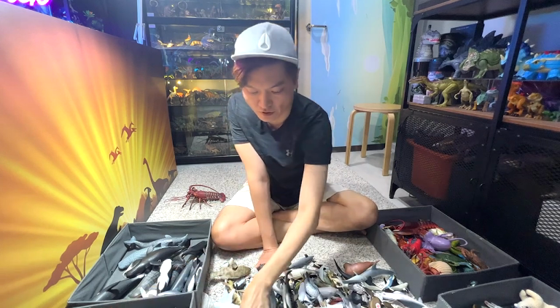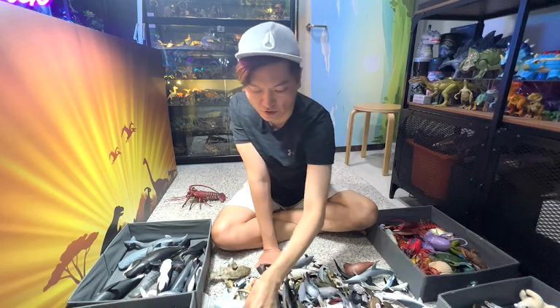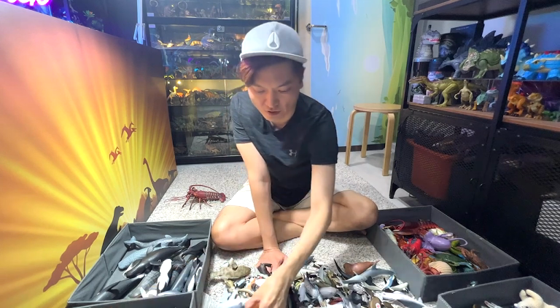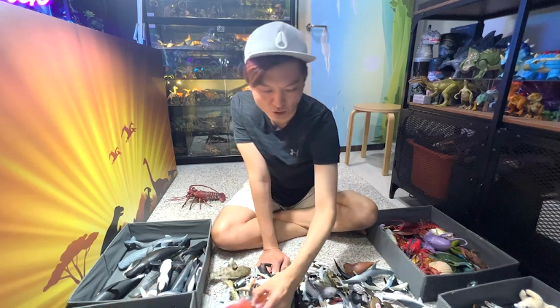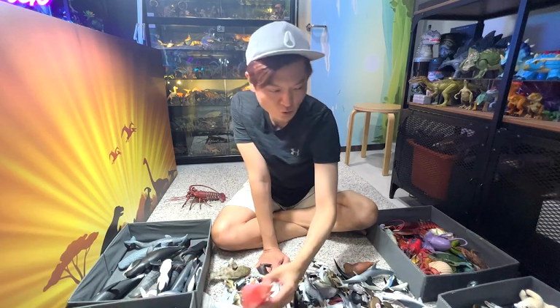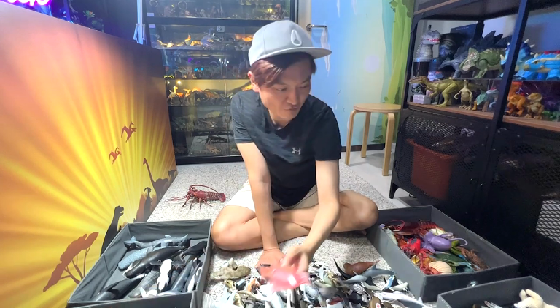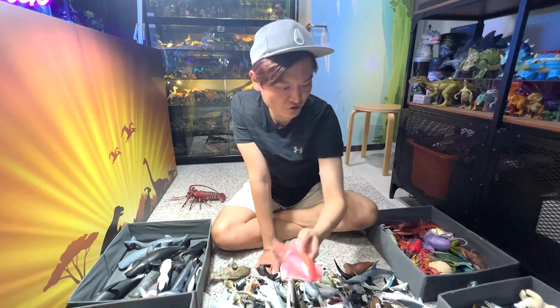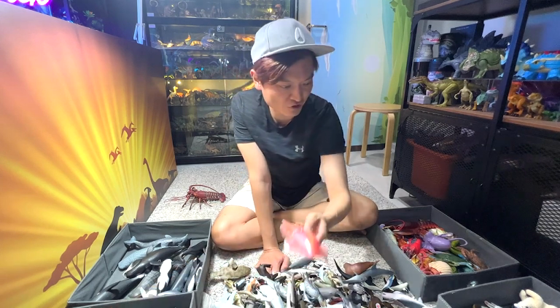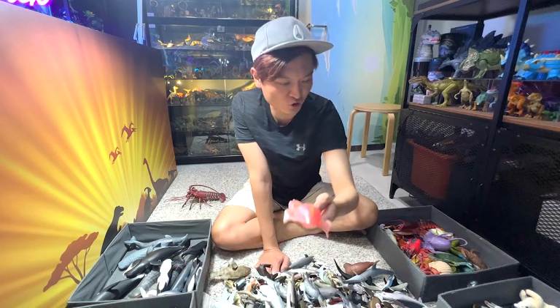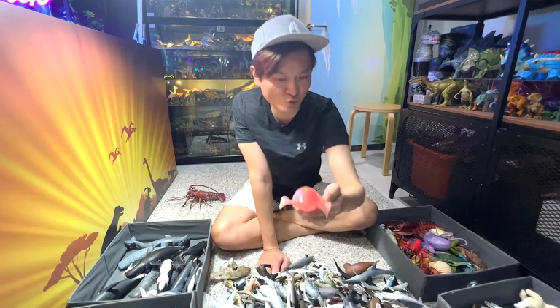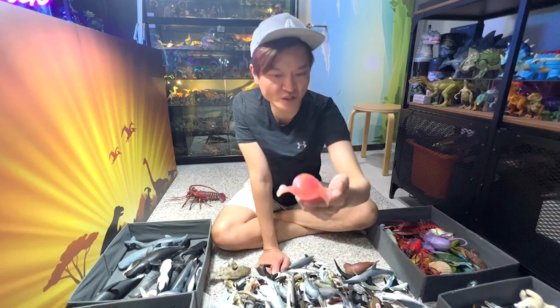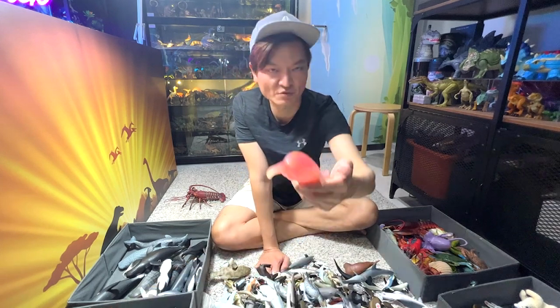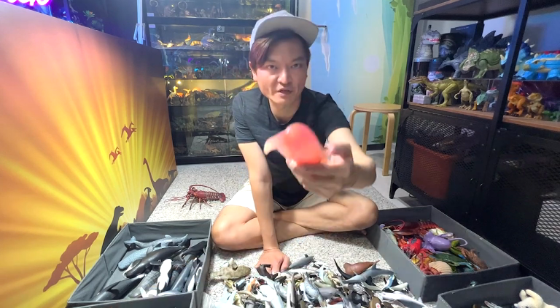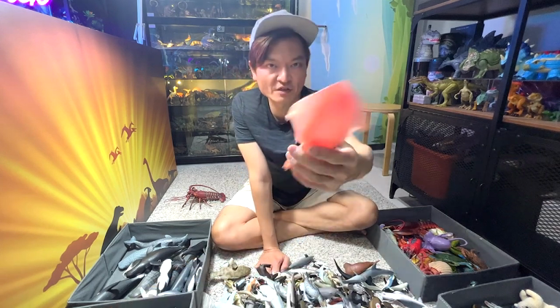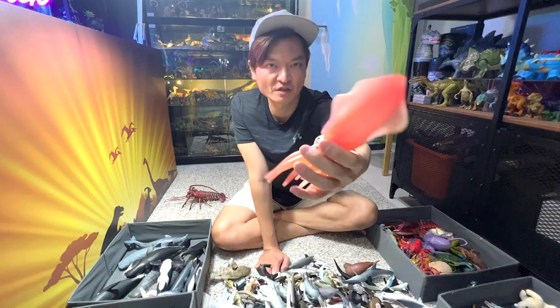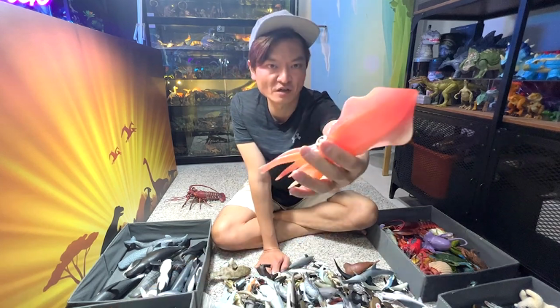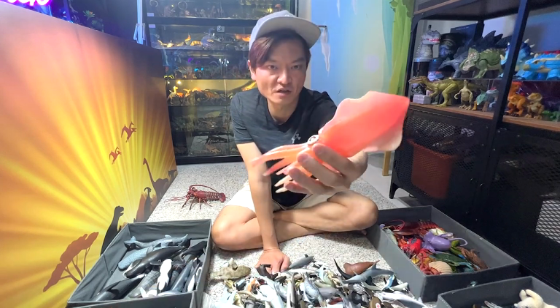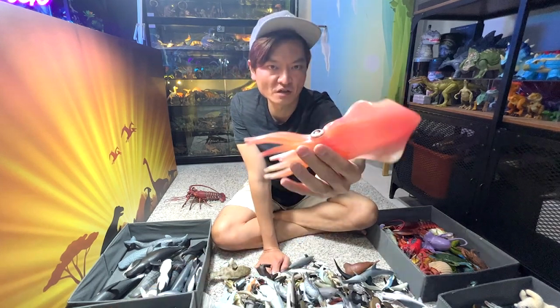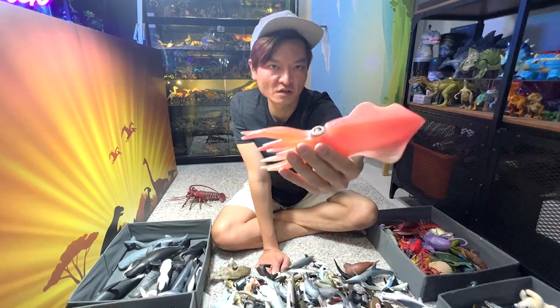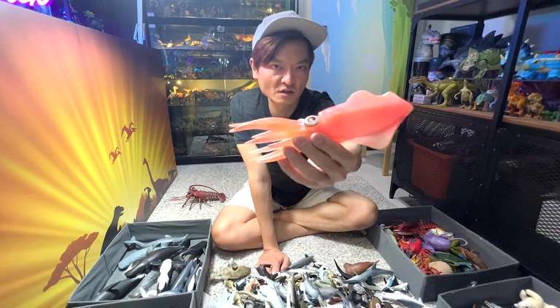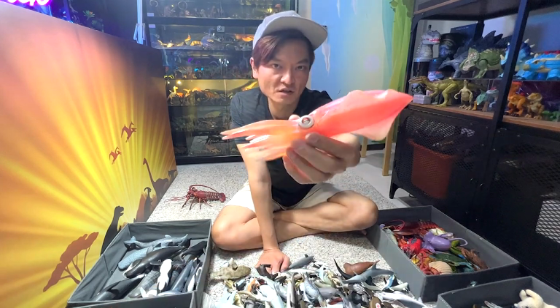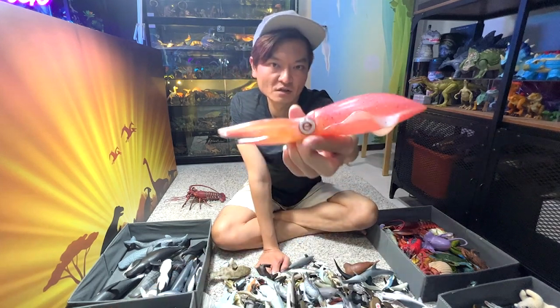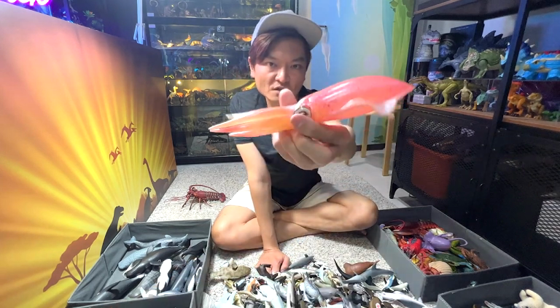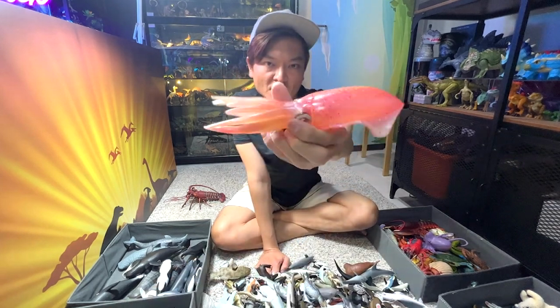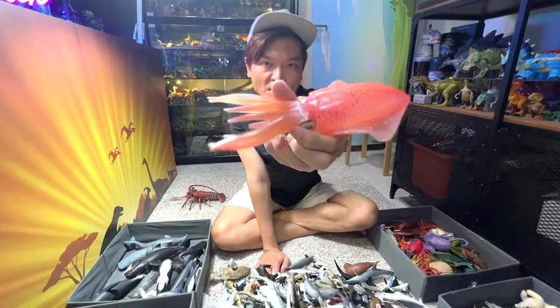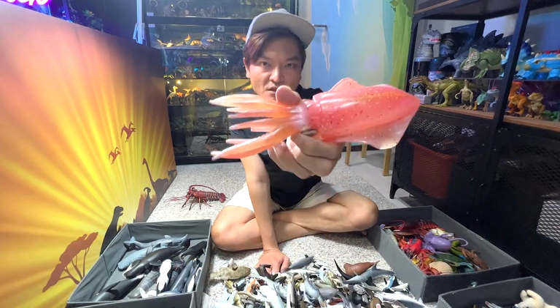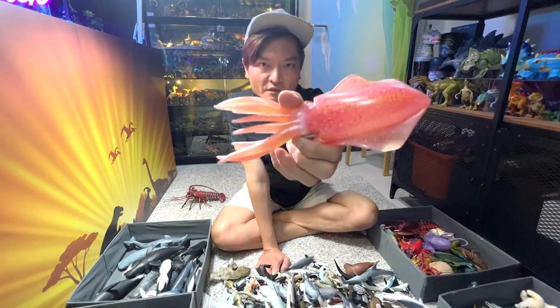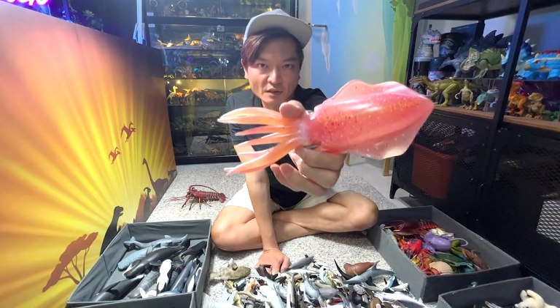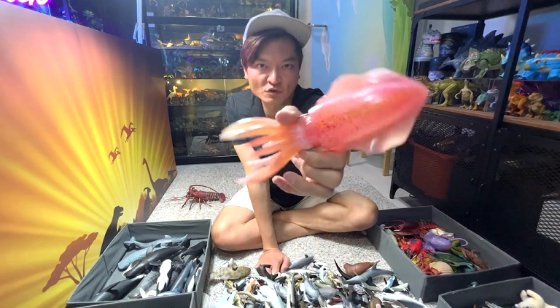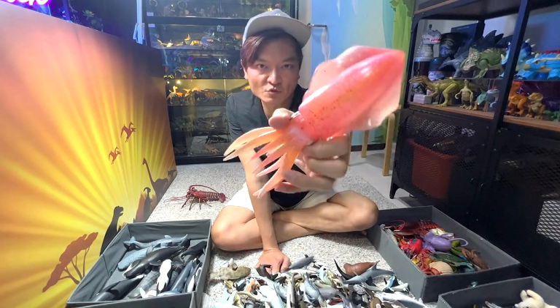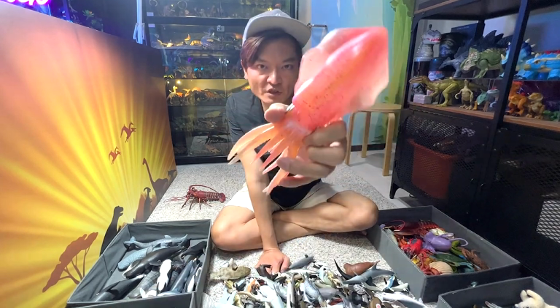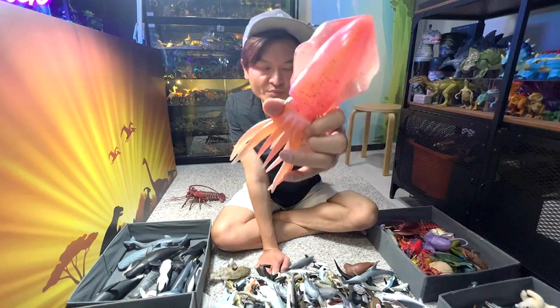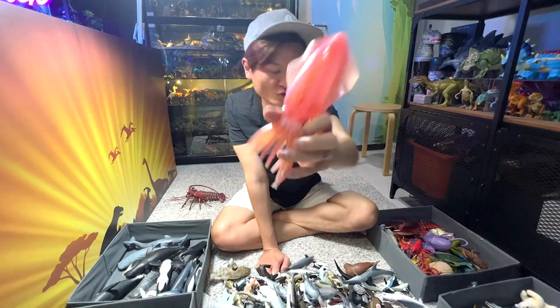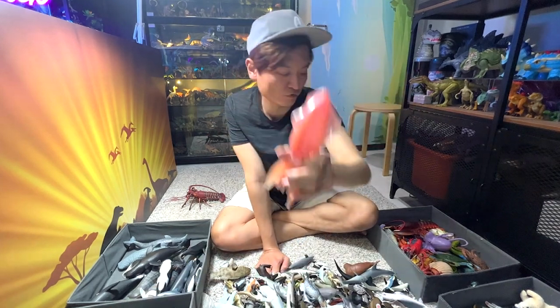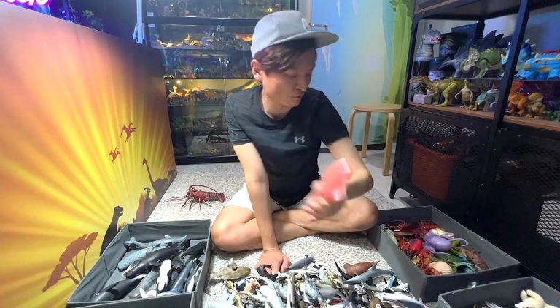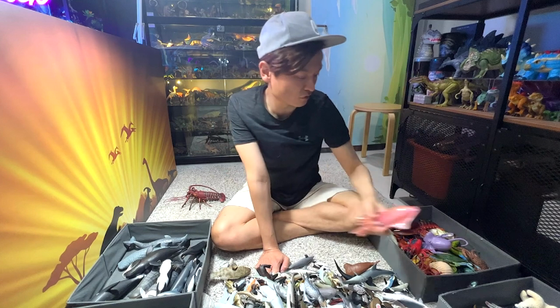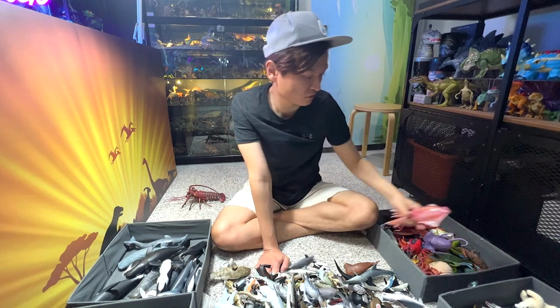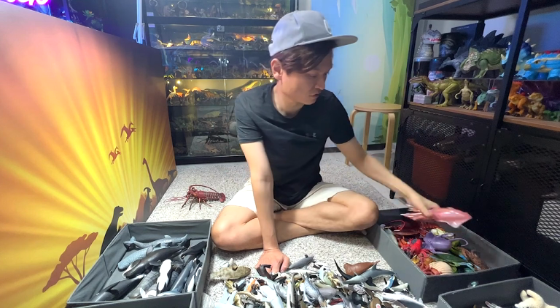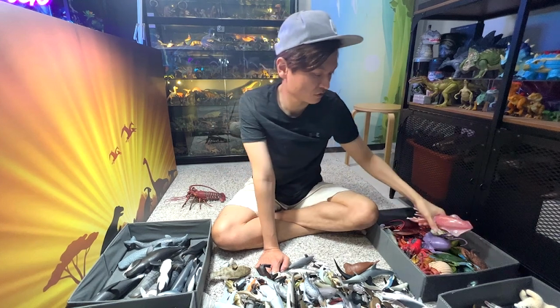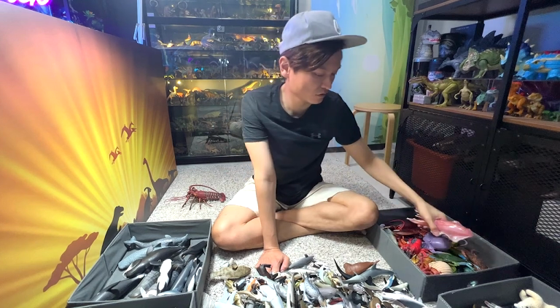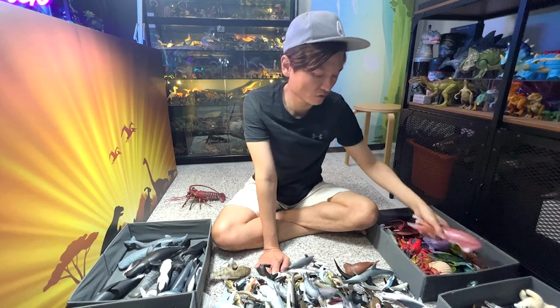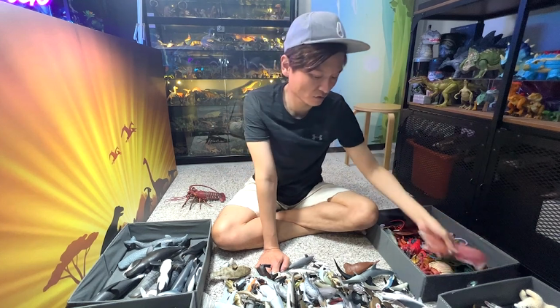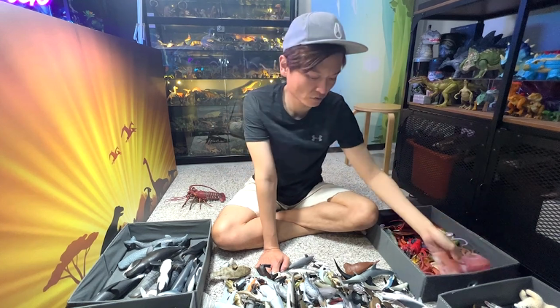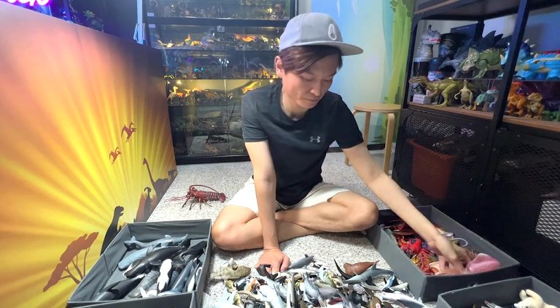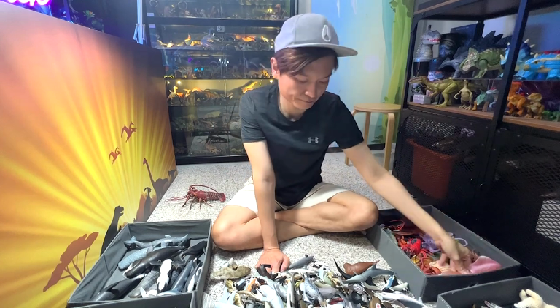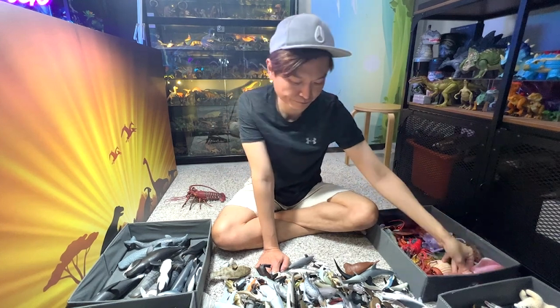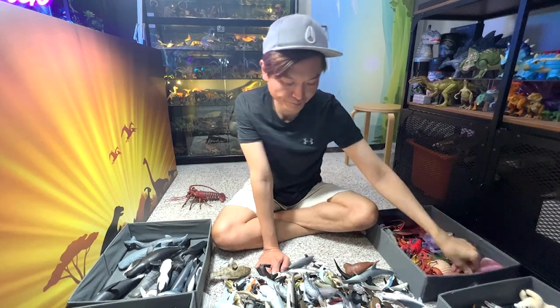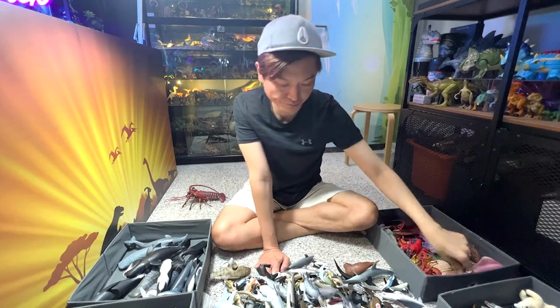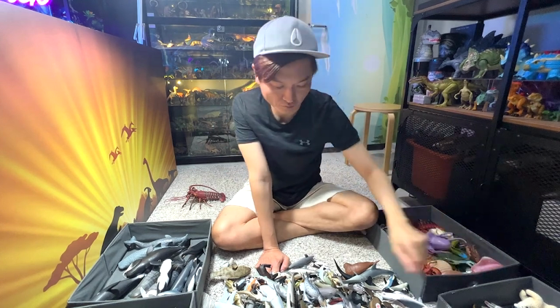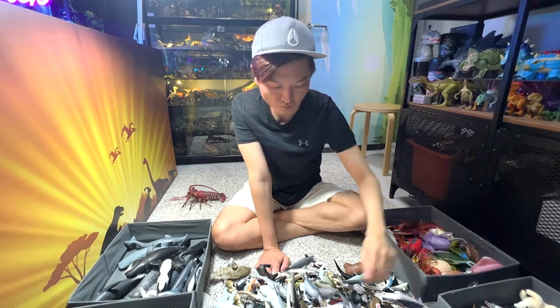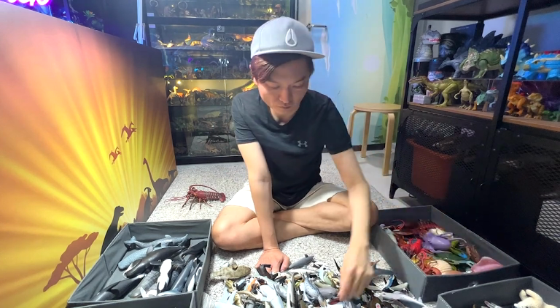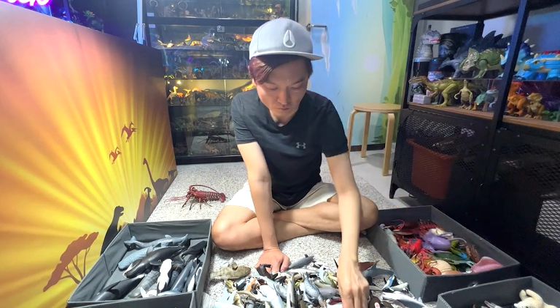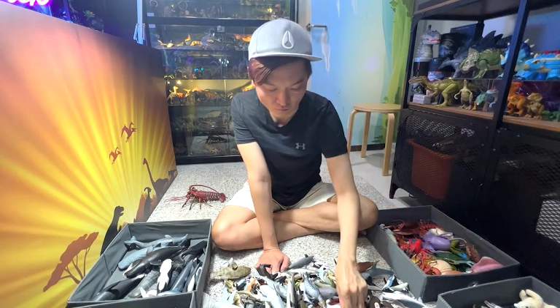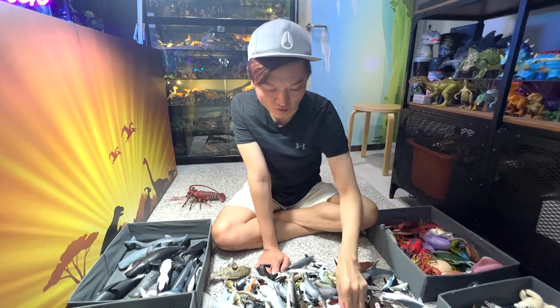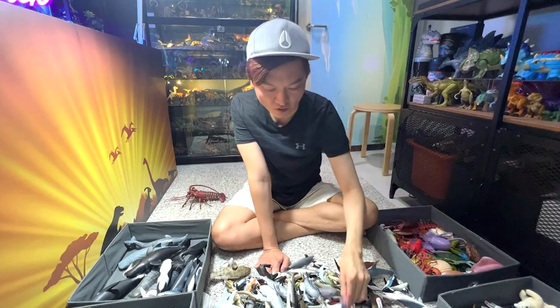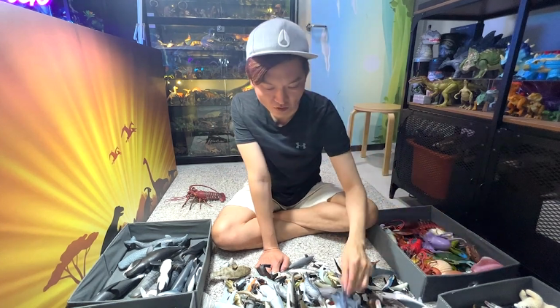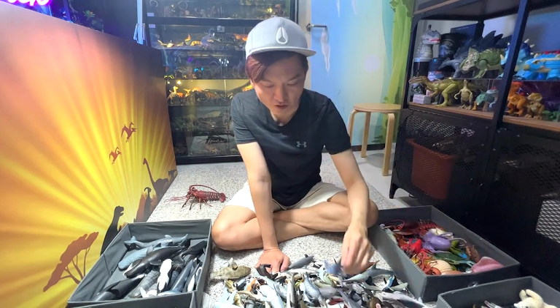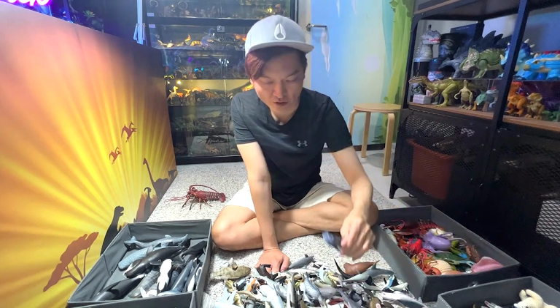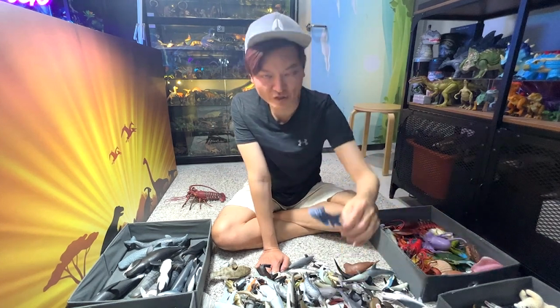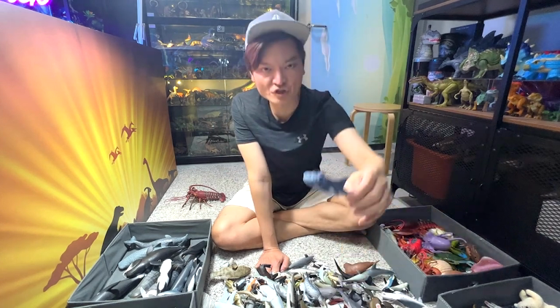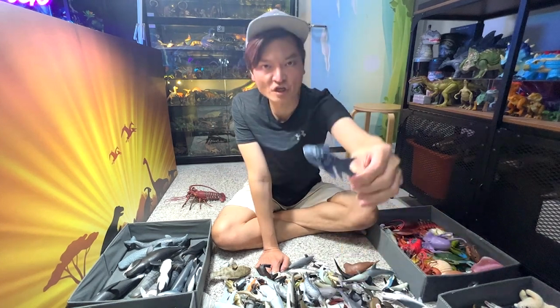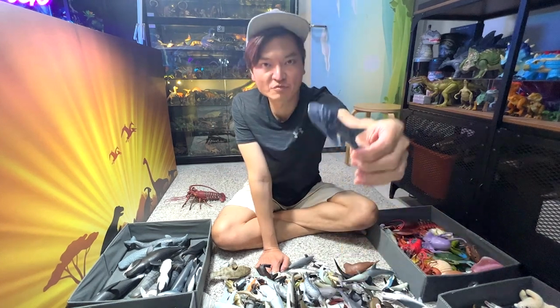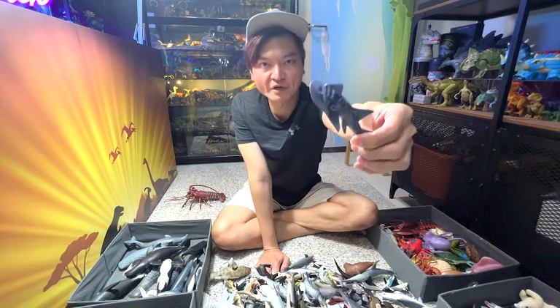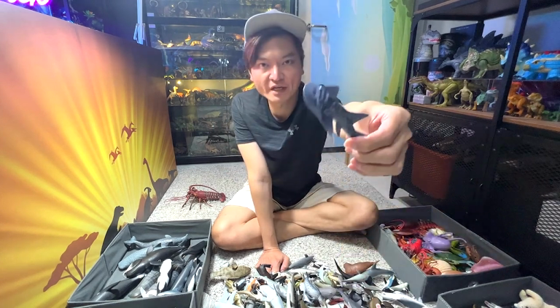We have a squid right here that looks really beautiful. The shark ray.